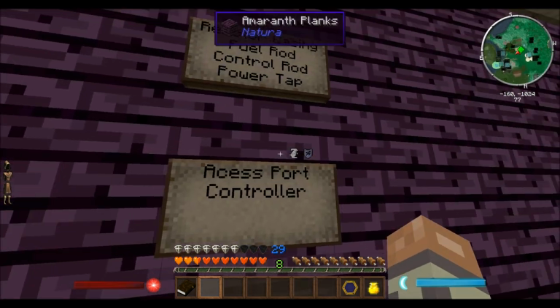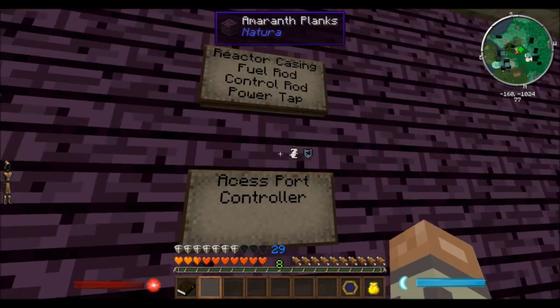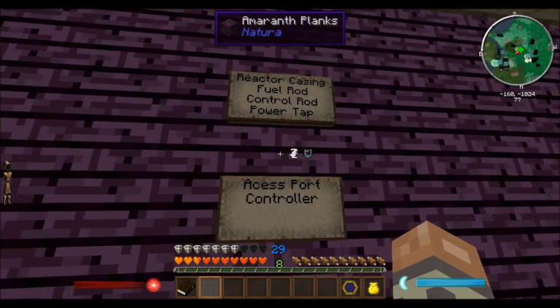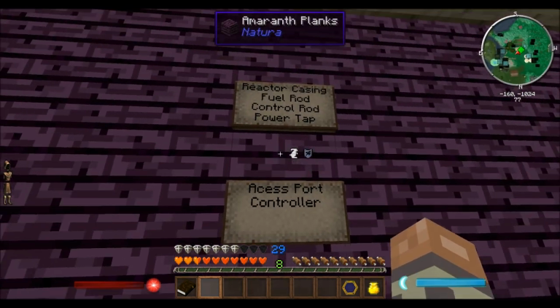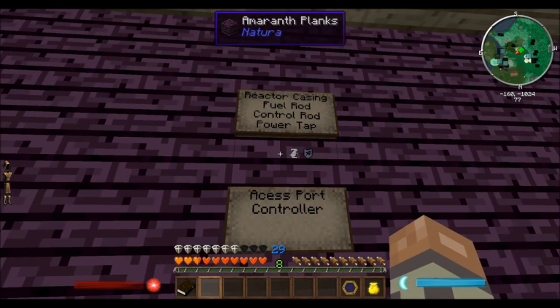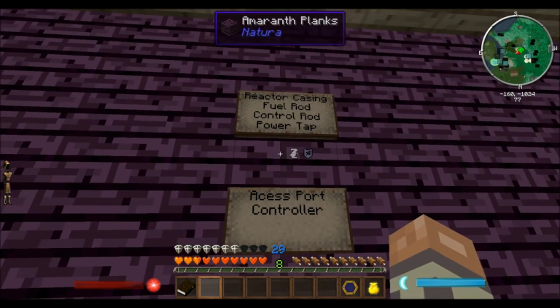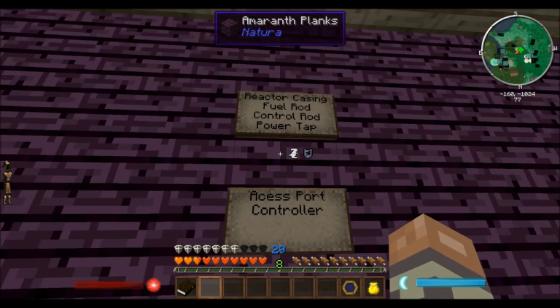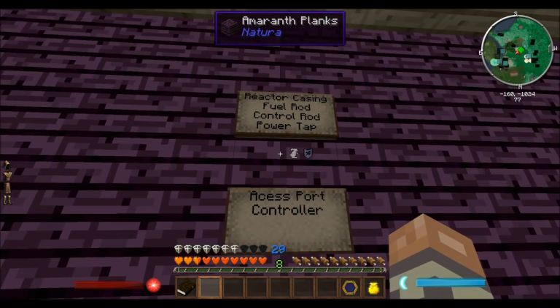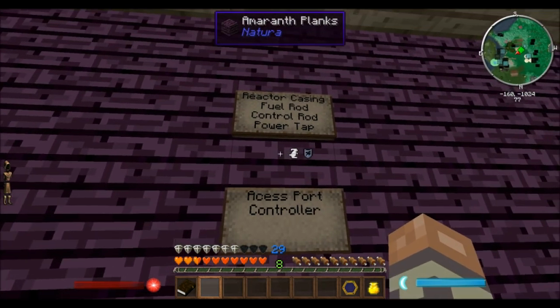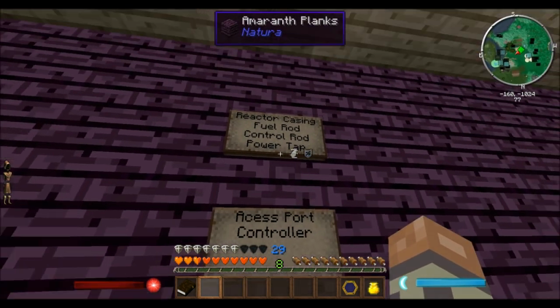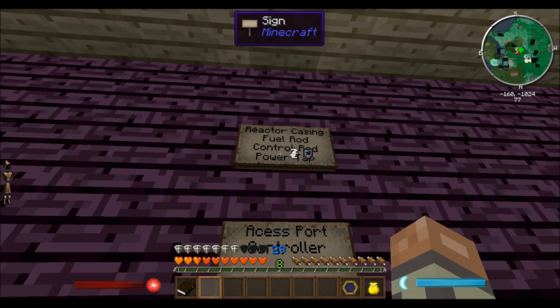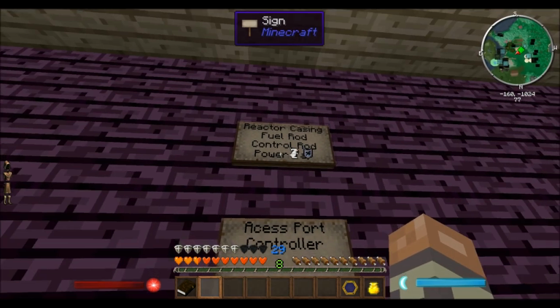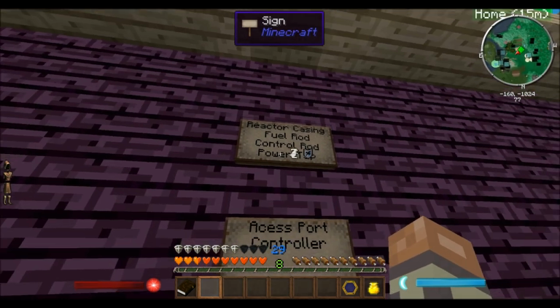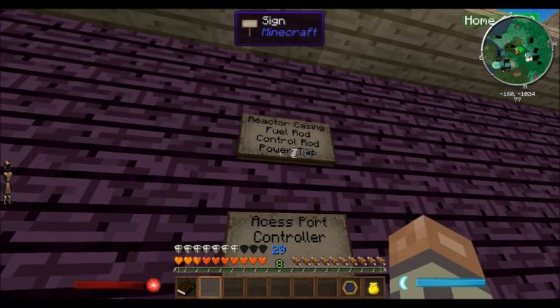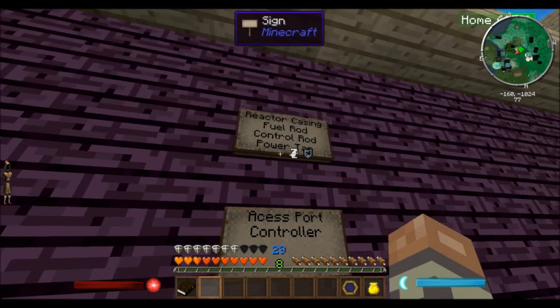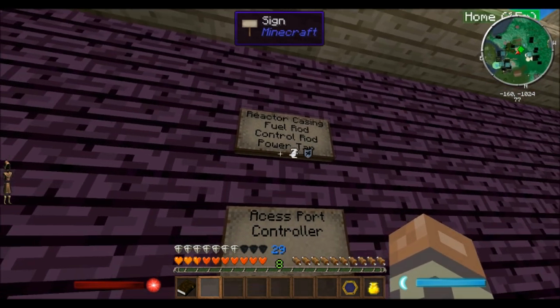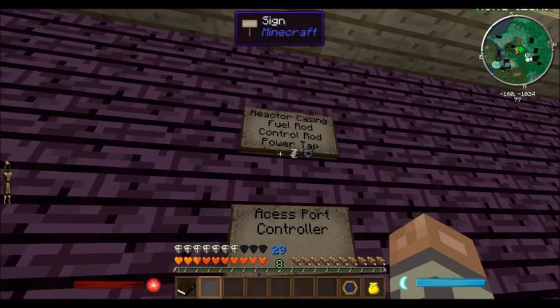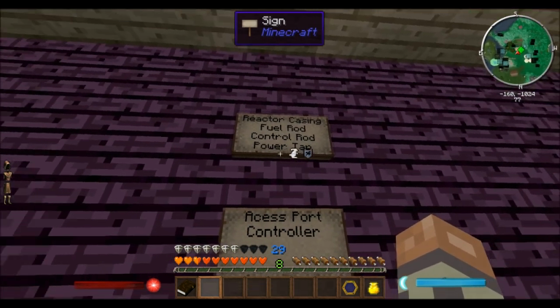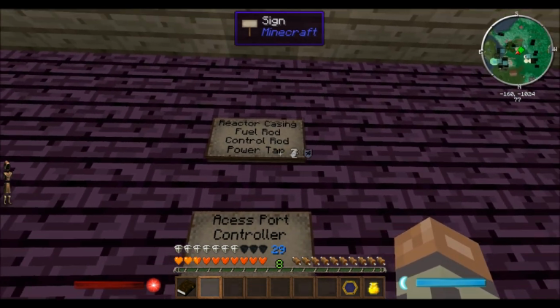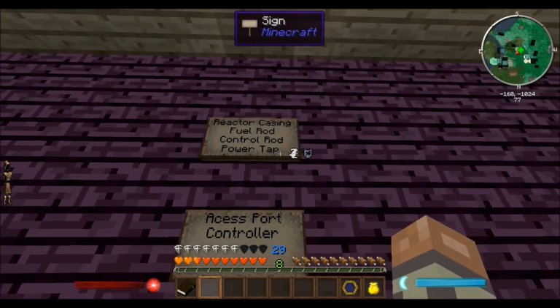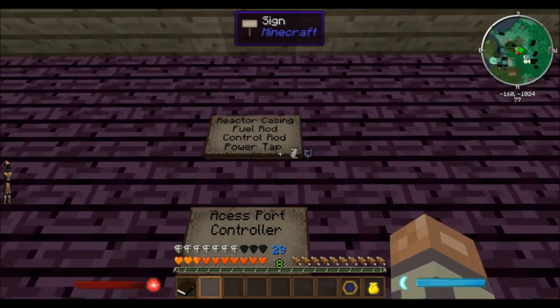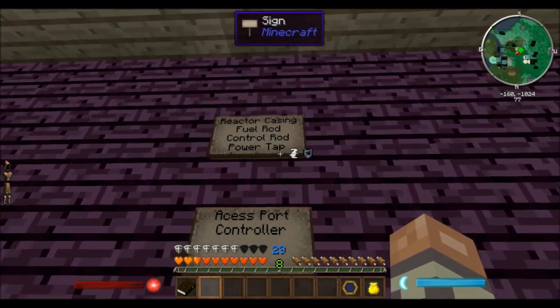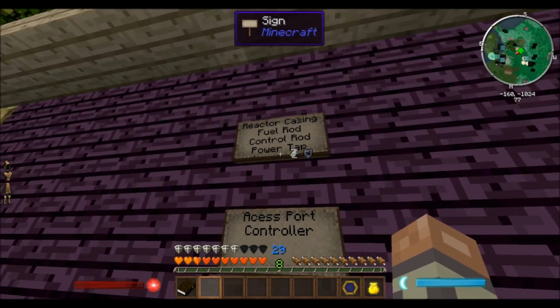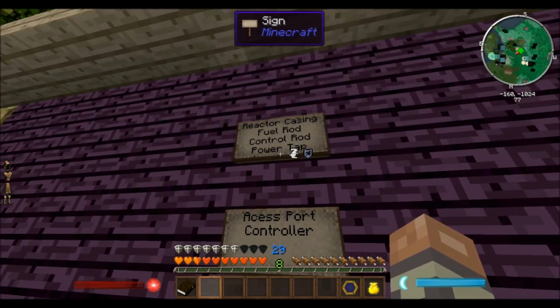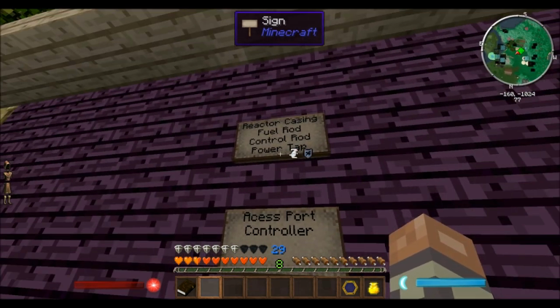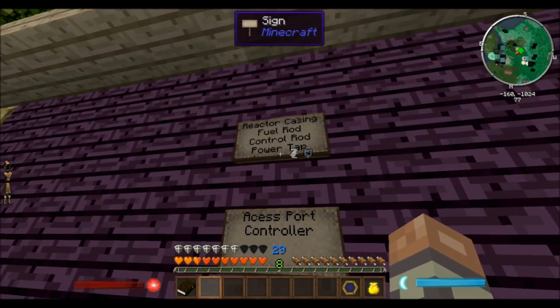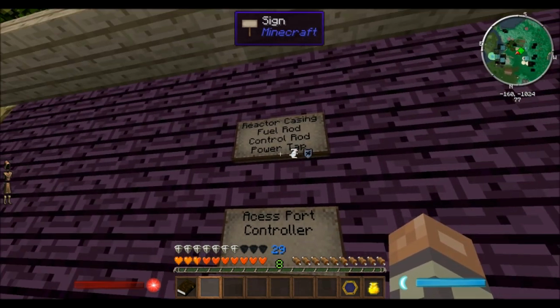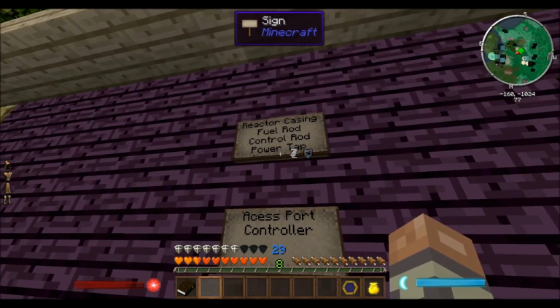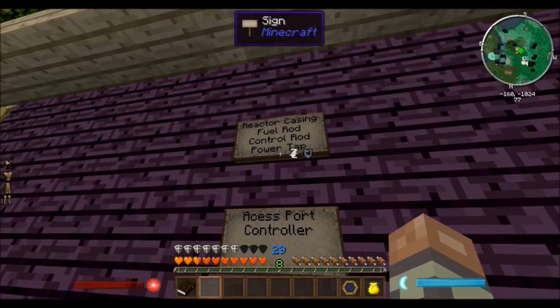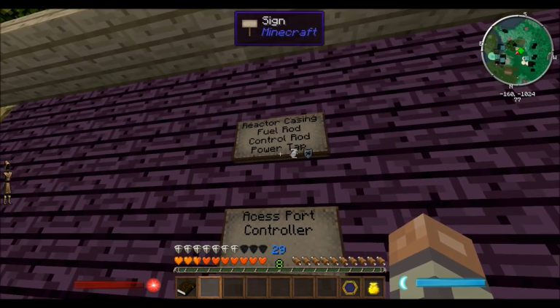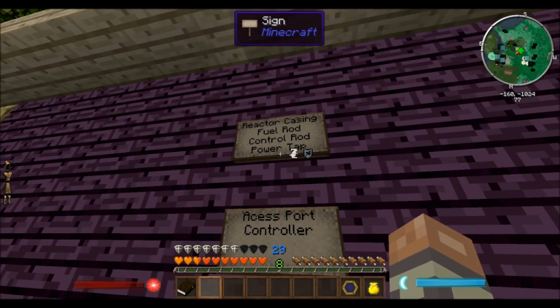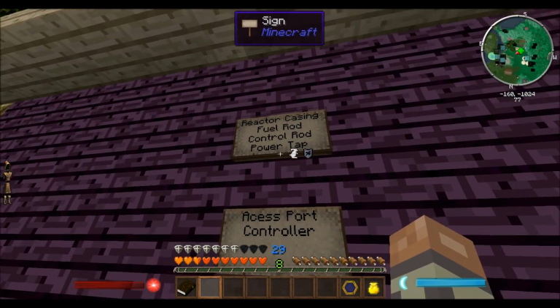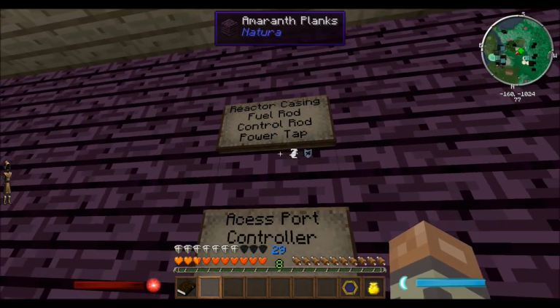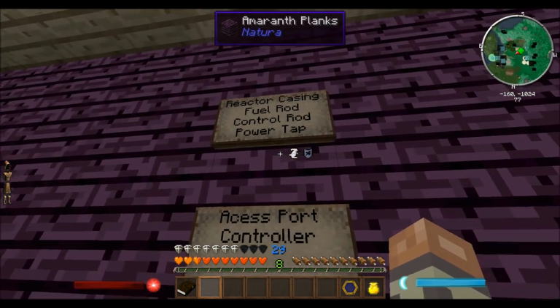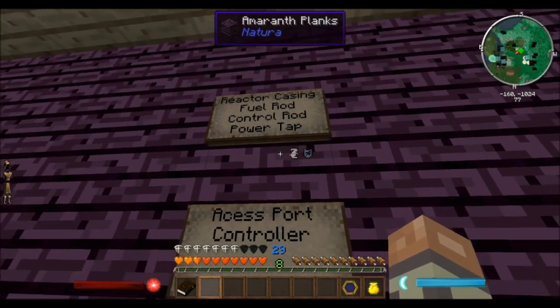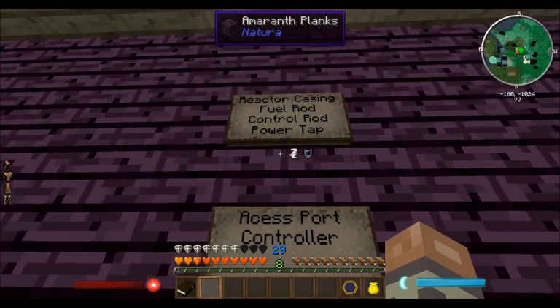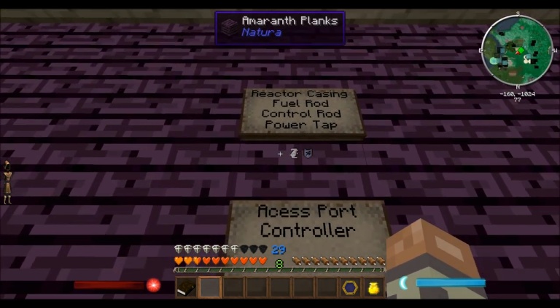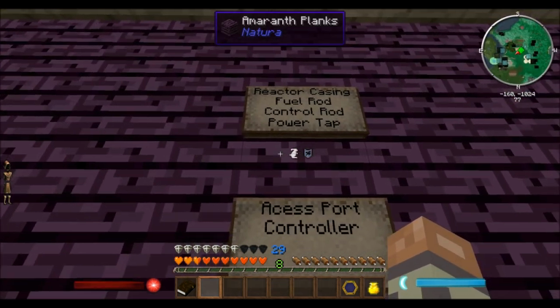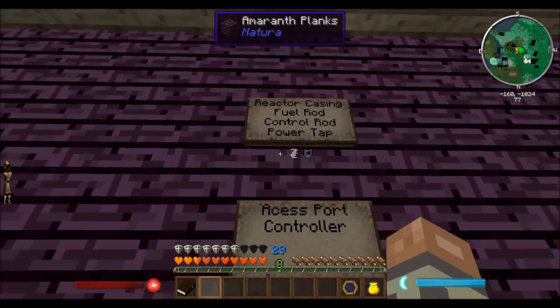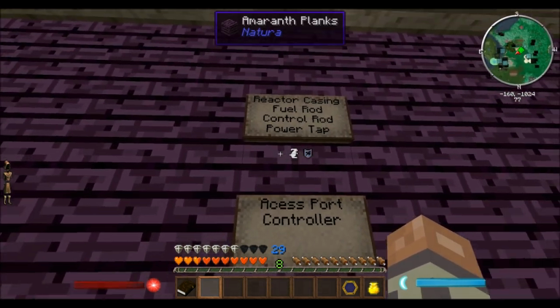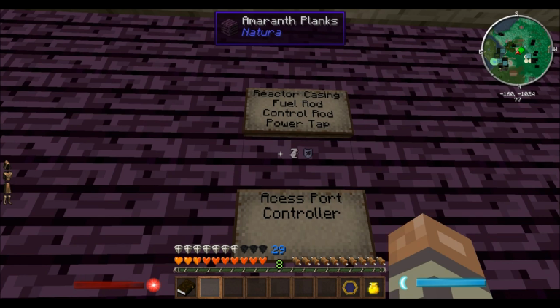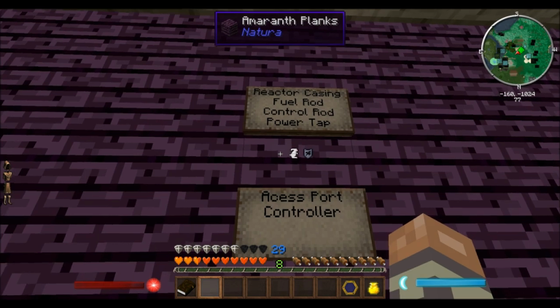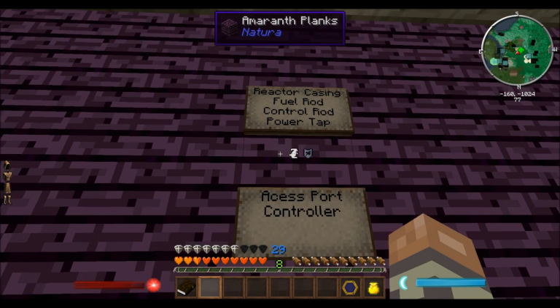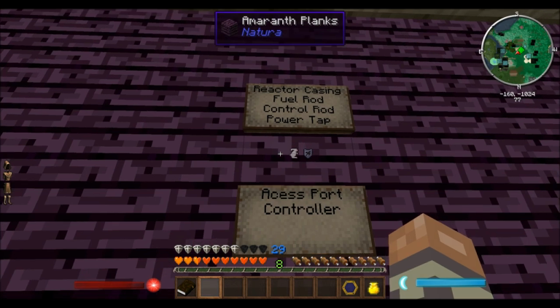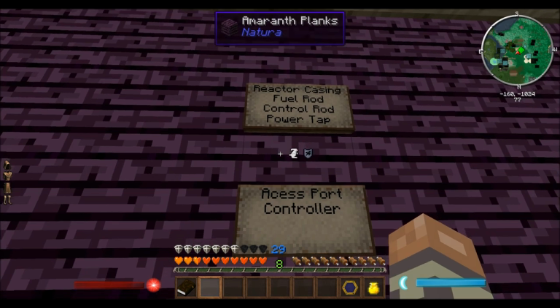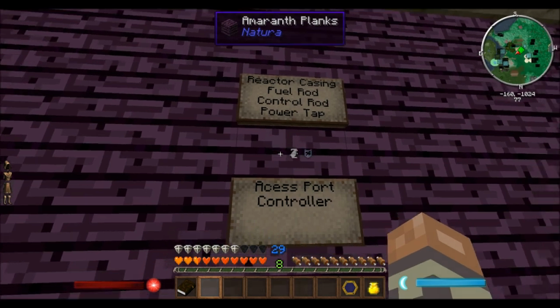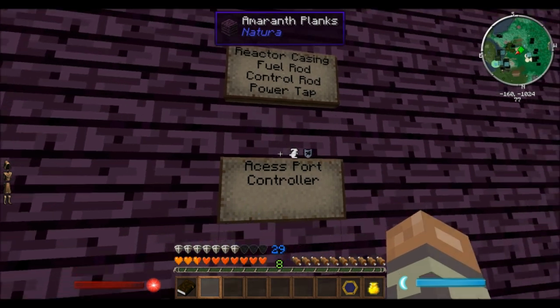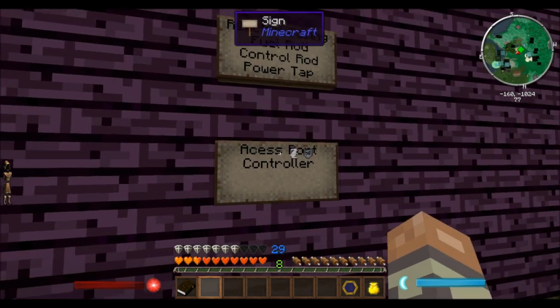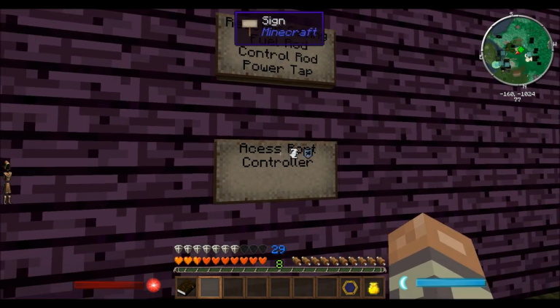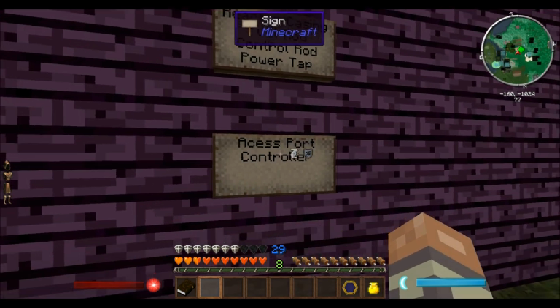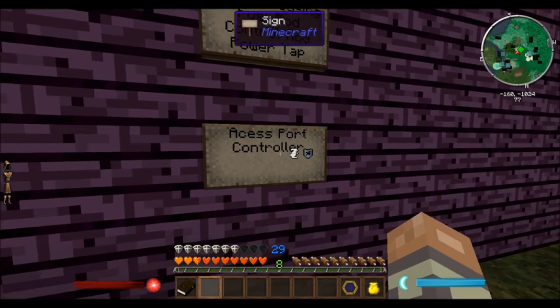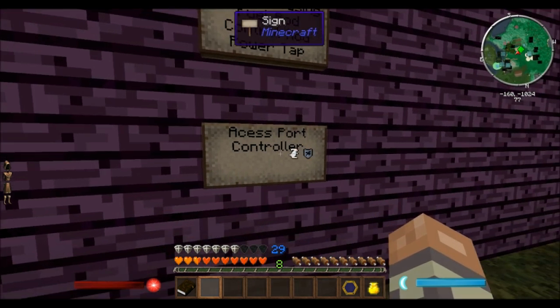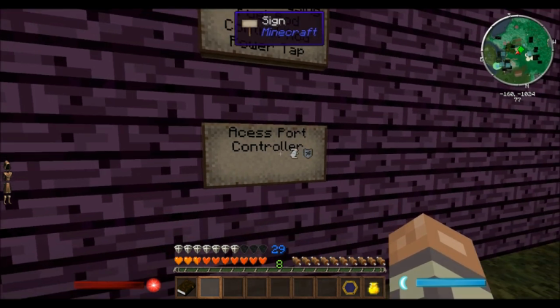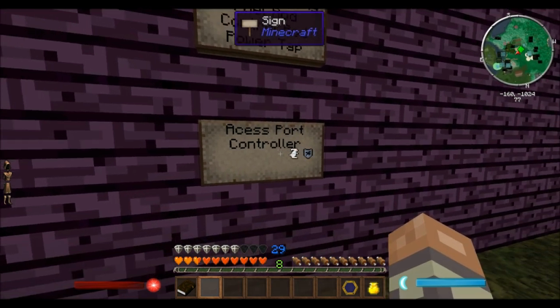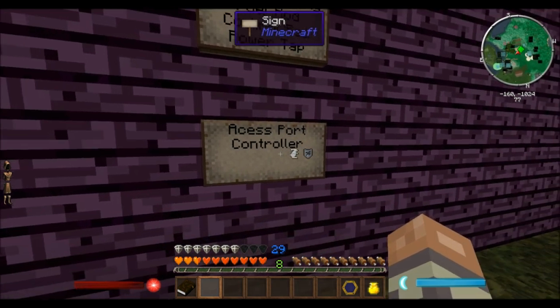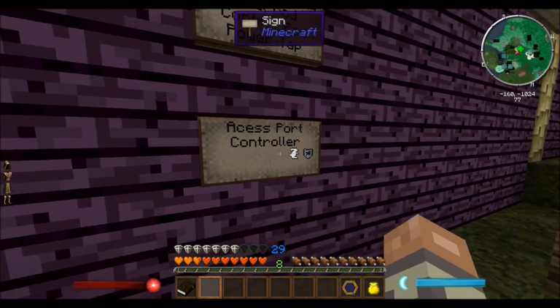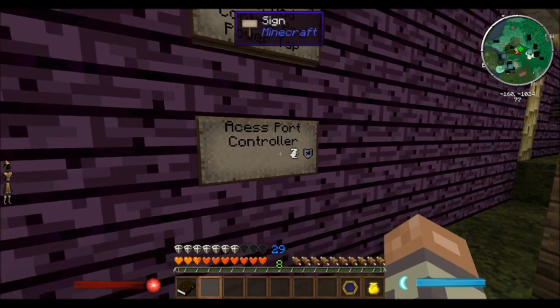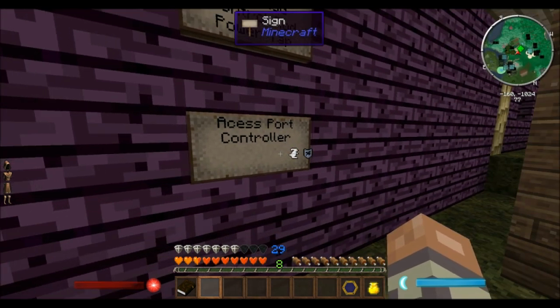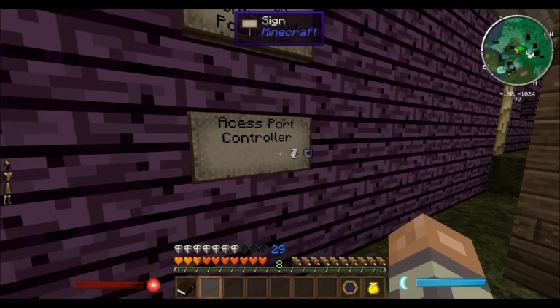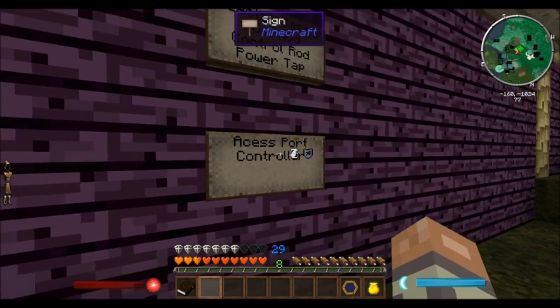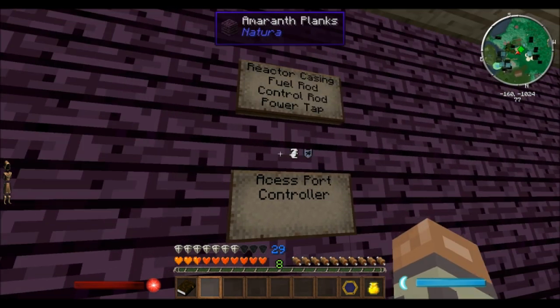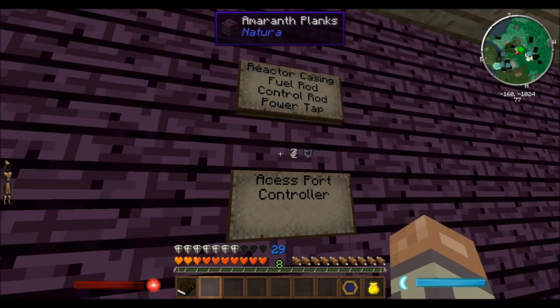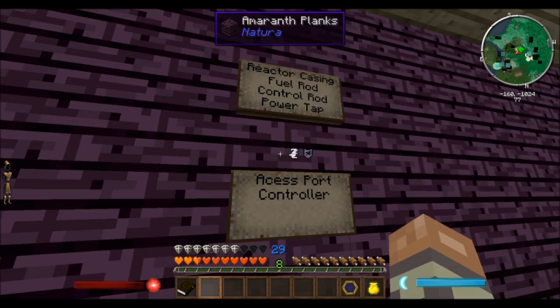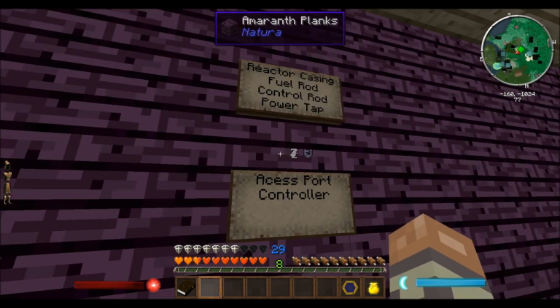And these are the things we're going to need to make: casing, fuel rod, control rod, power tap, access port, and the controller.